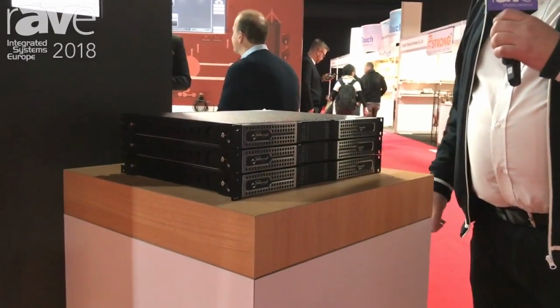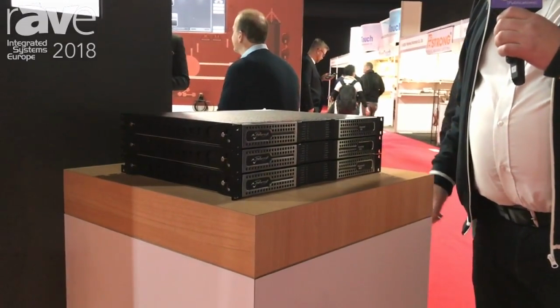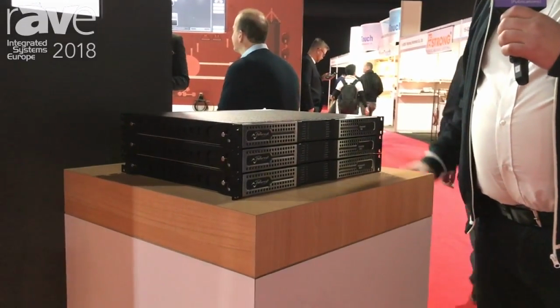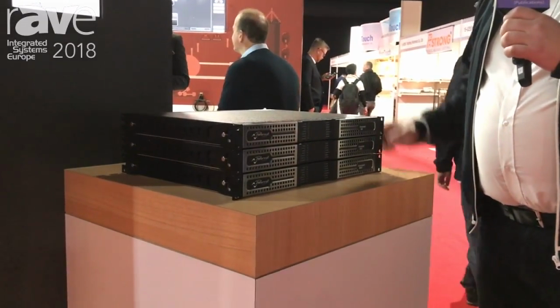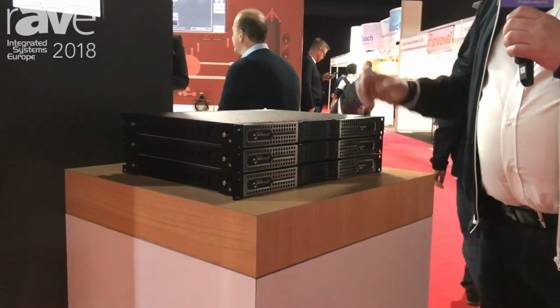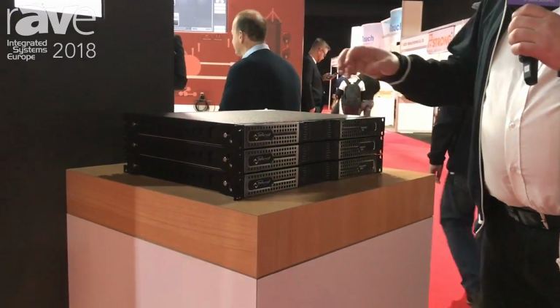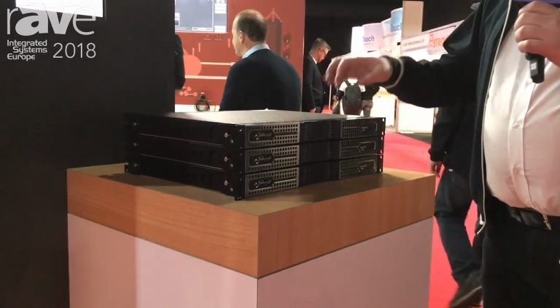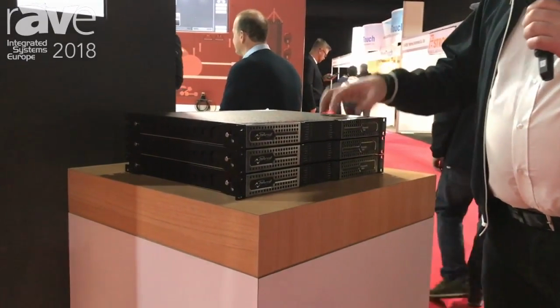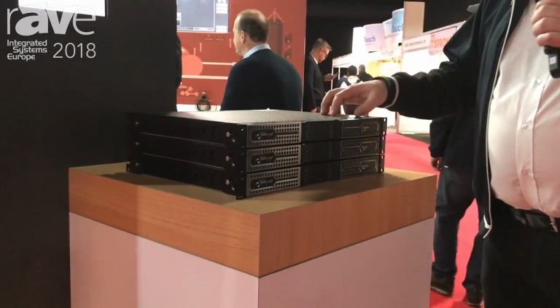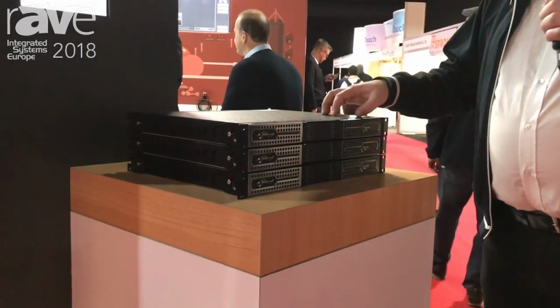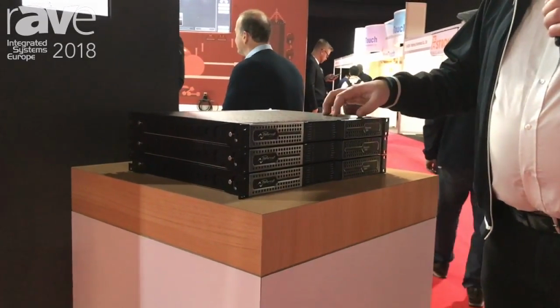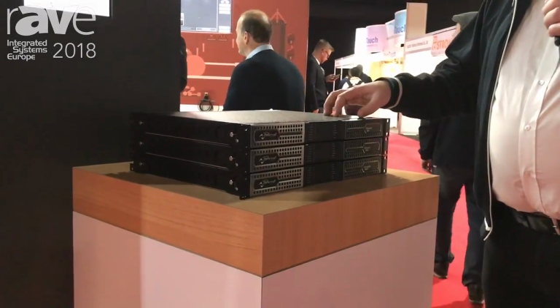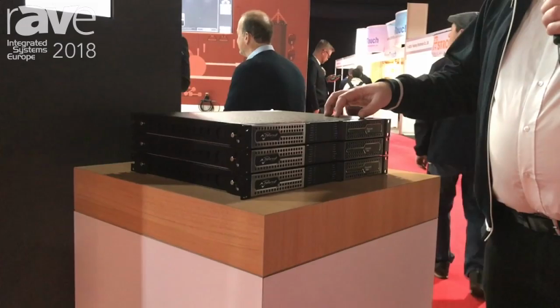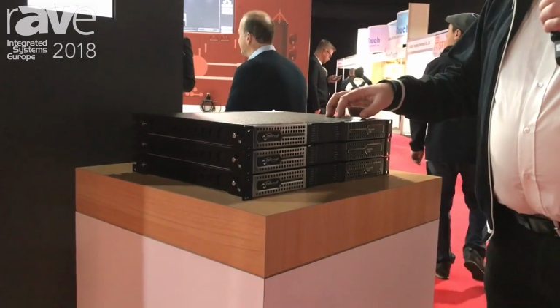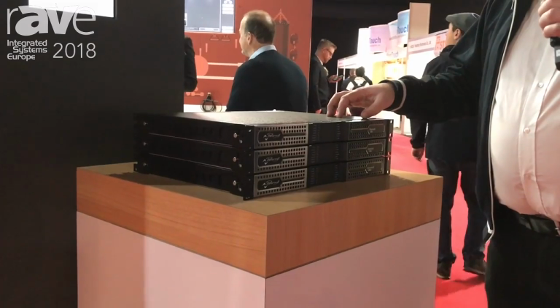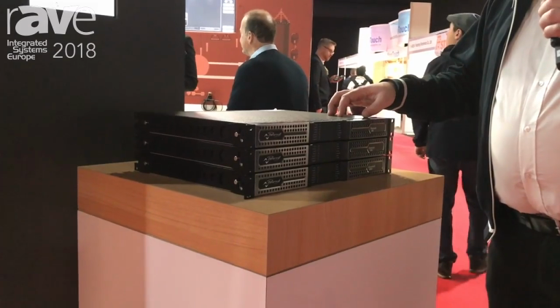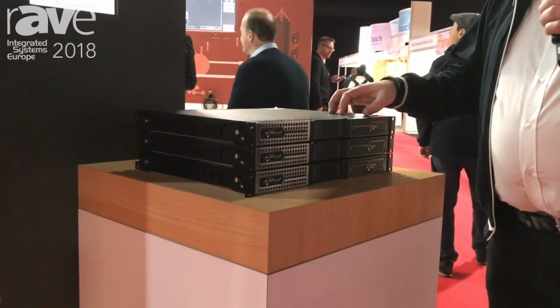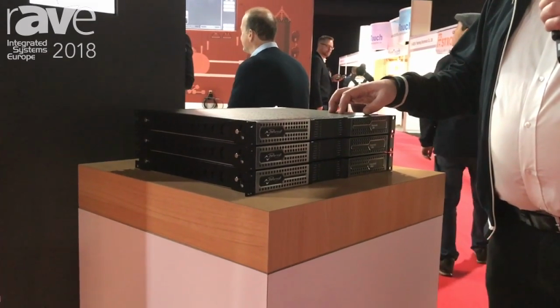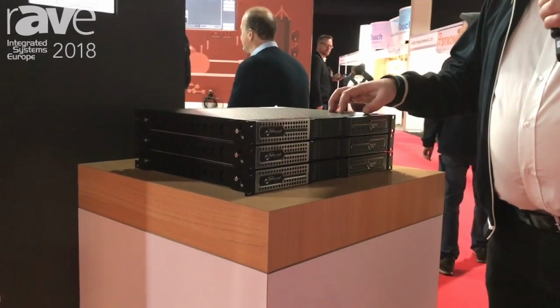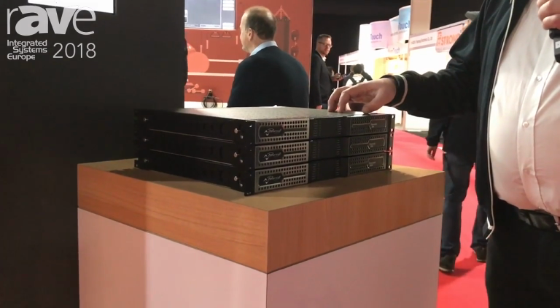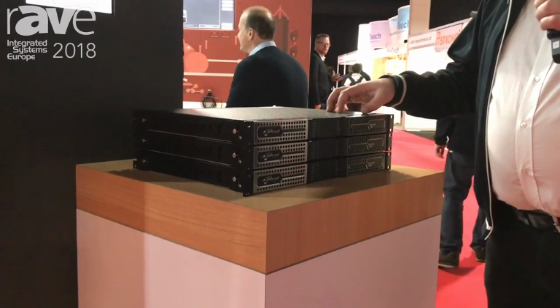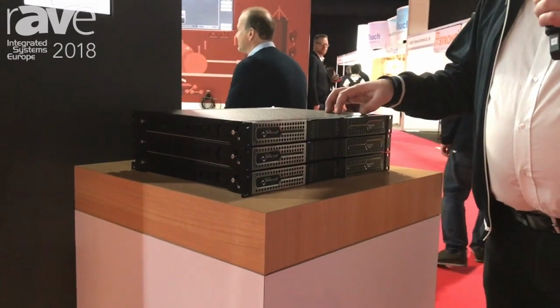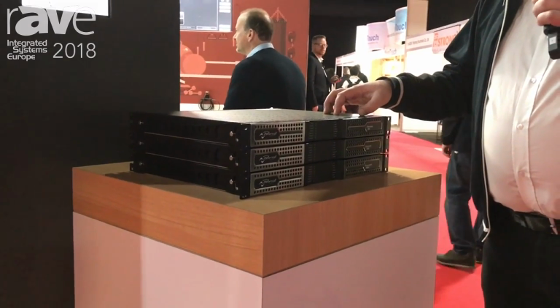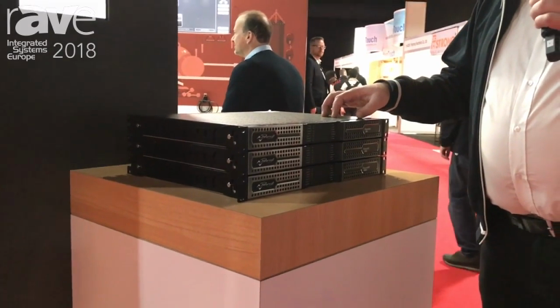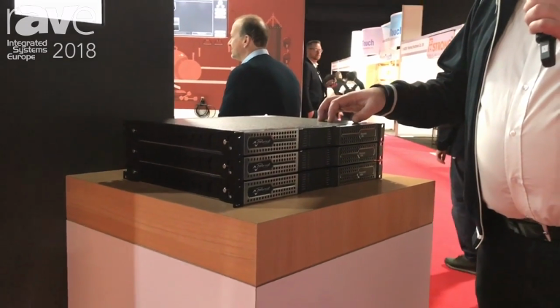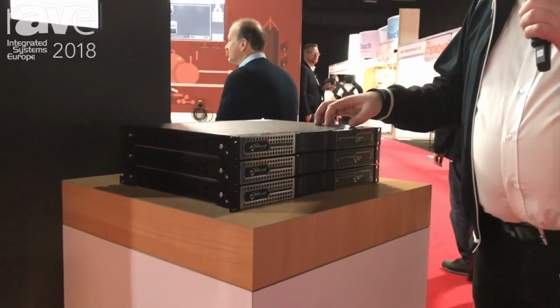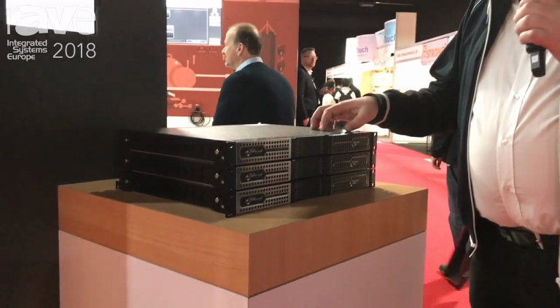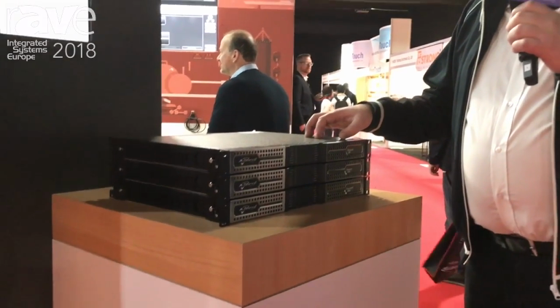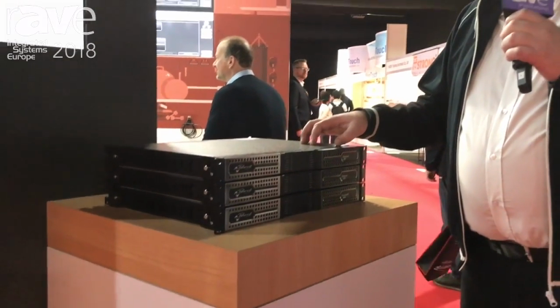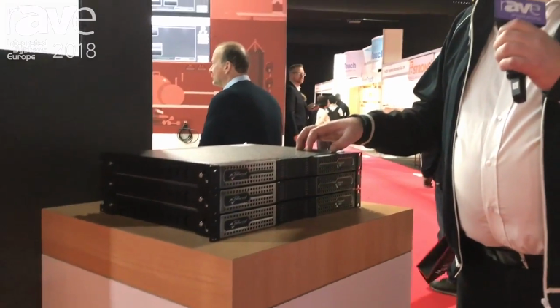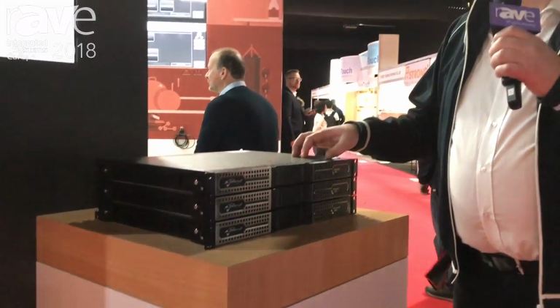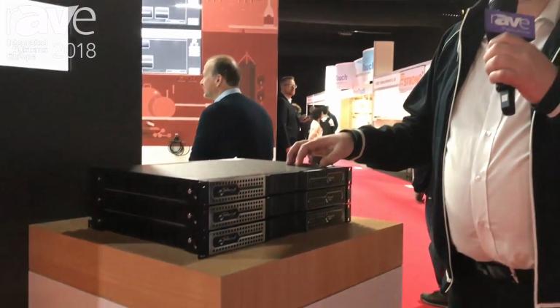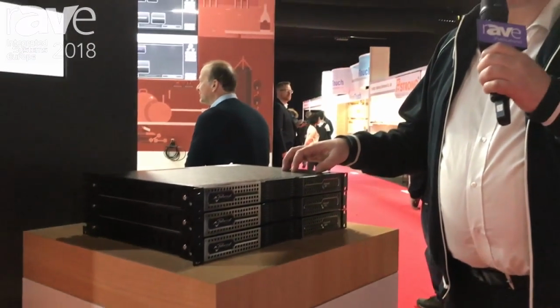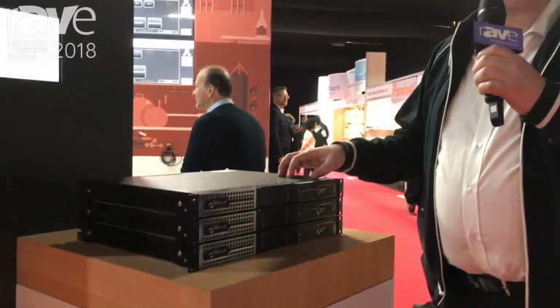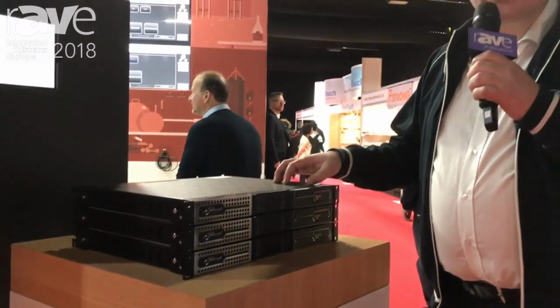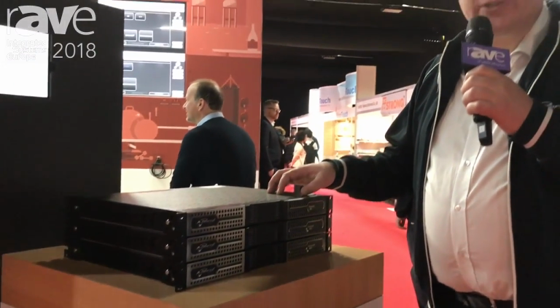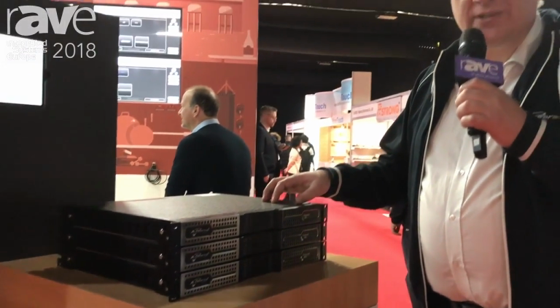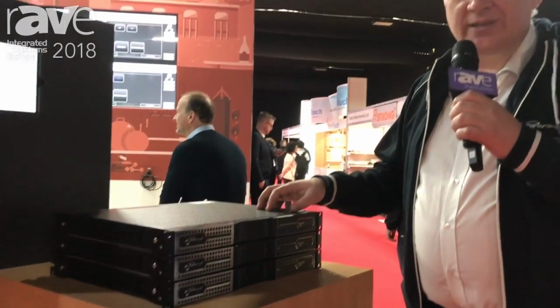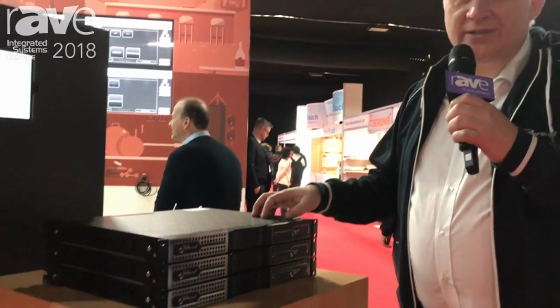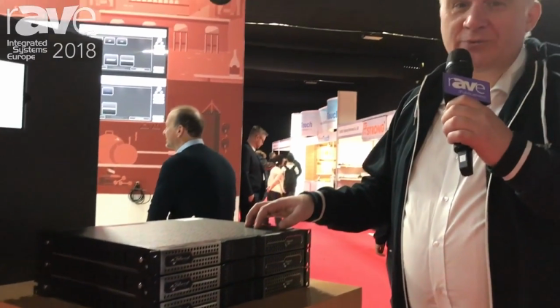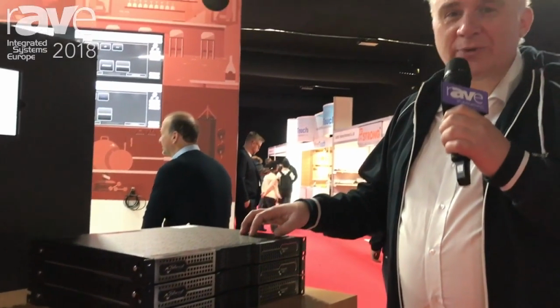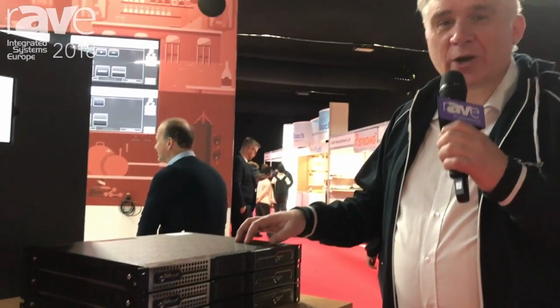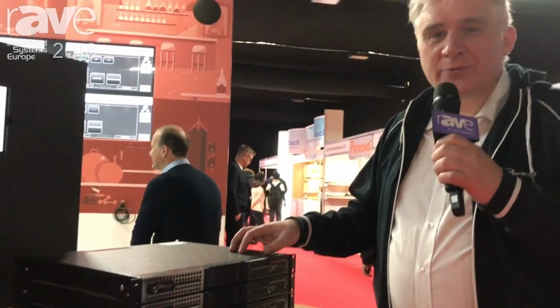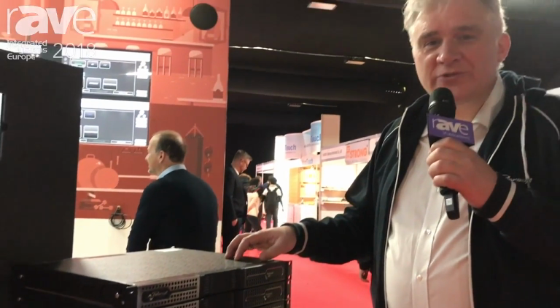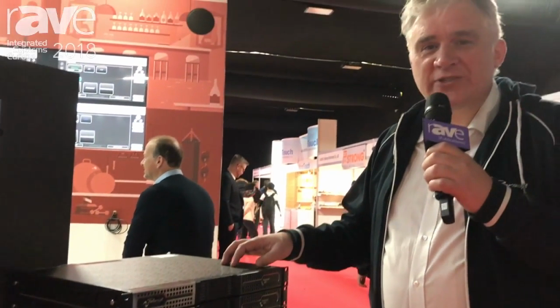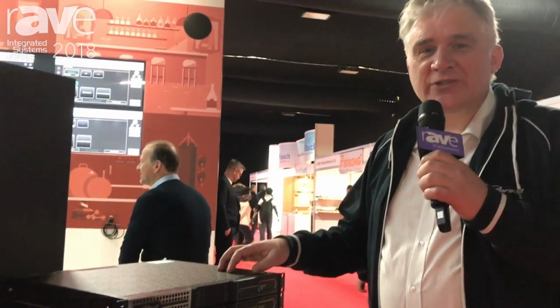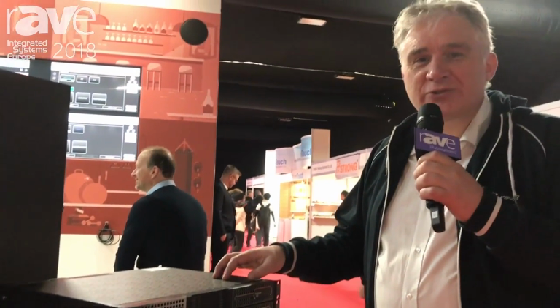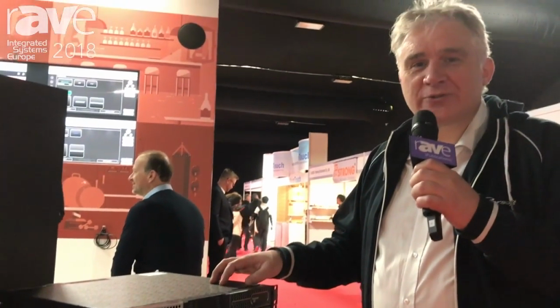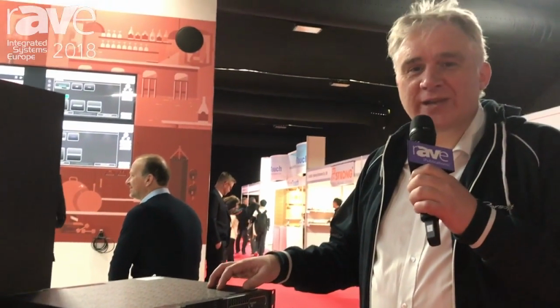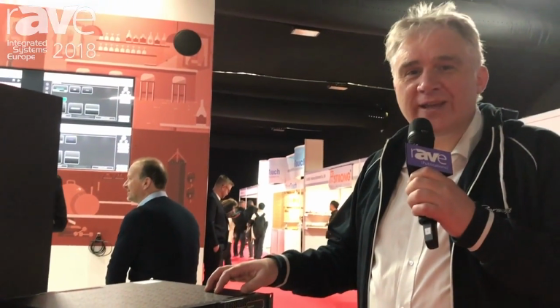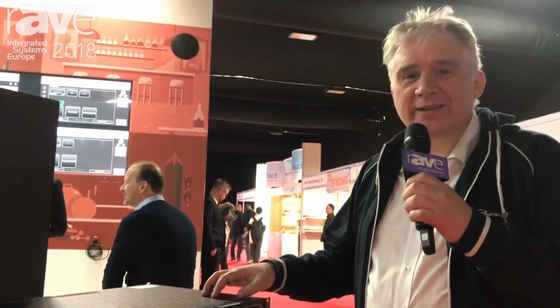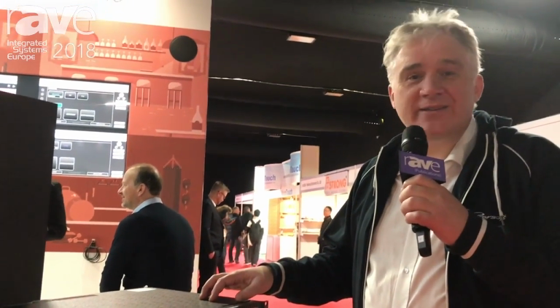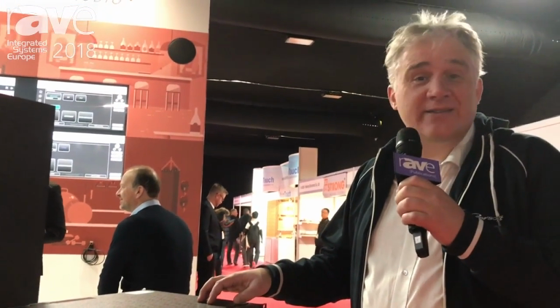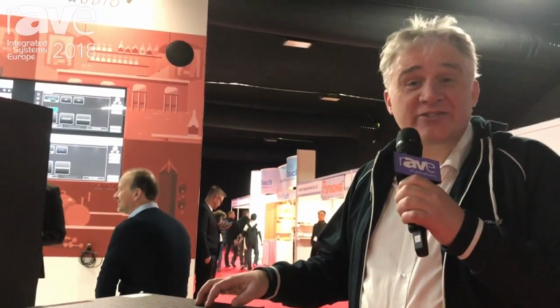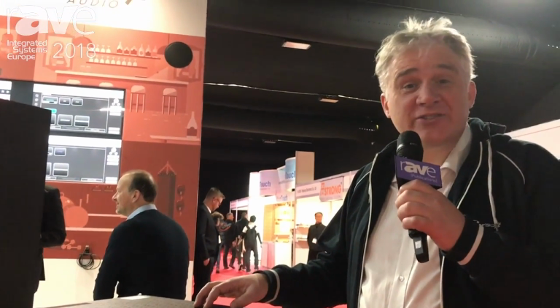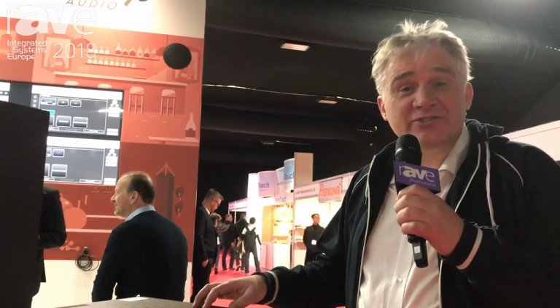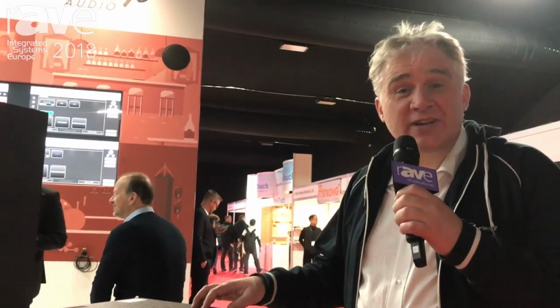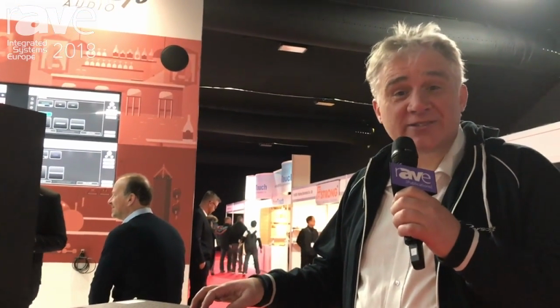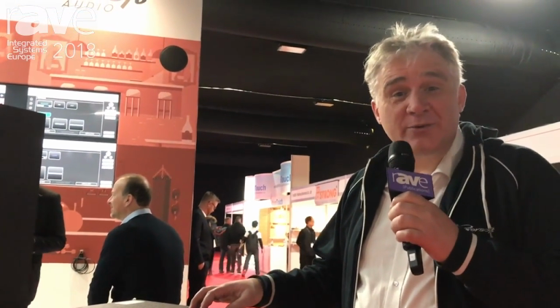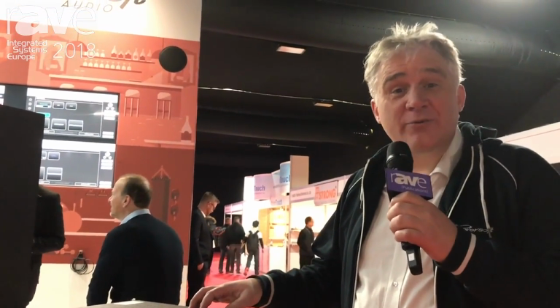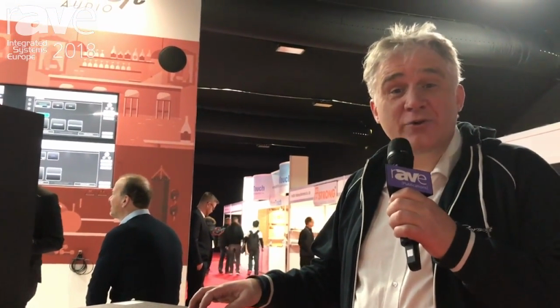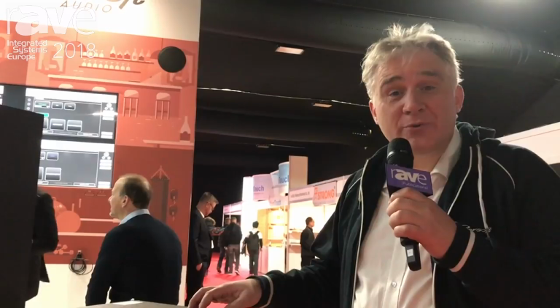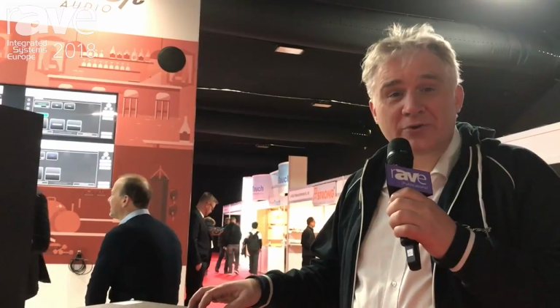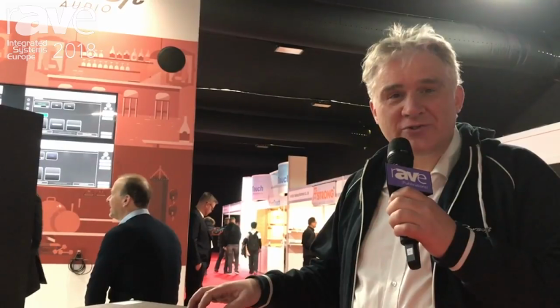So this is what we have new from PowerSoft this year at ISE. Thank you for watching and we hope to see you soon again at next year's ISE with new products.